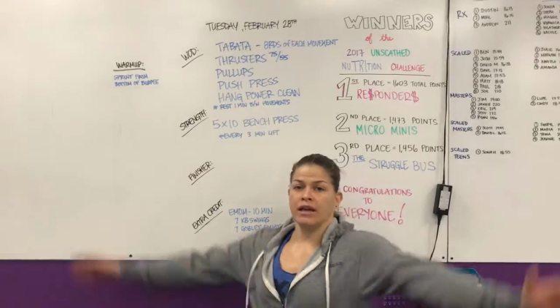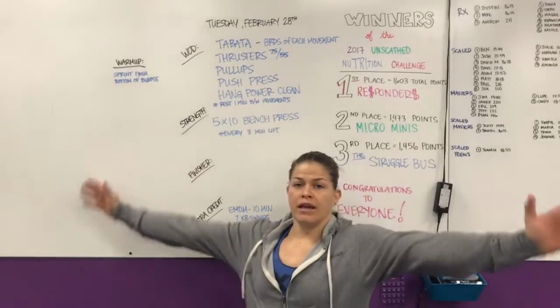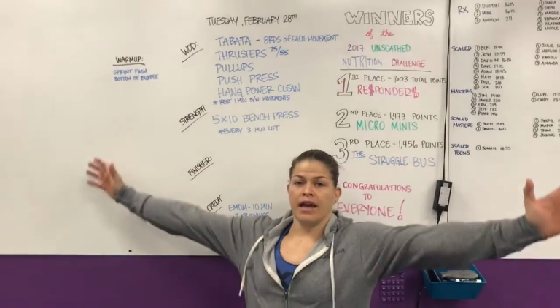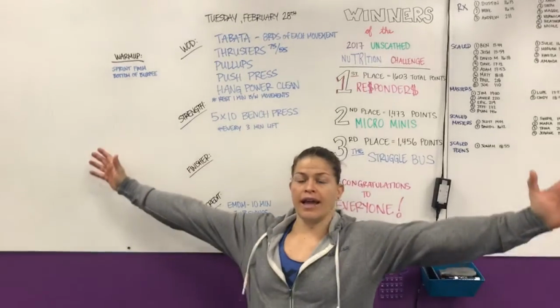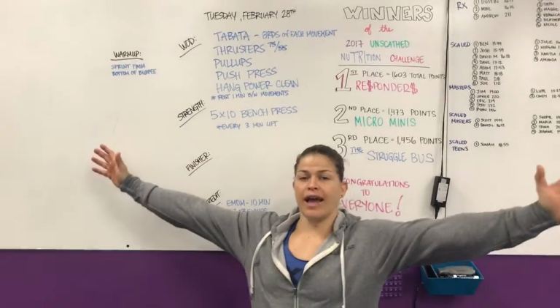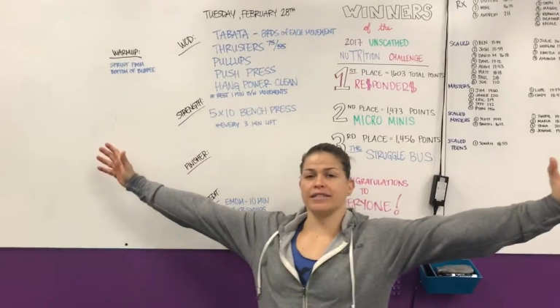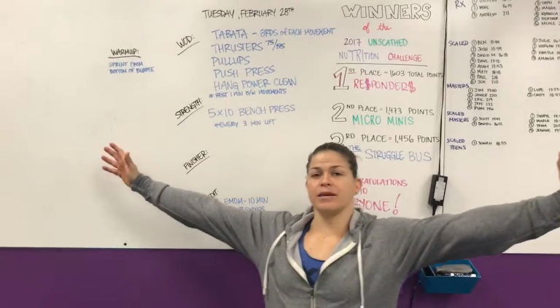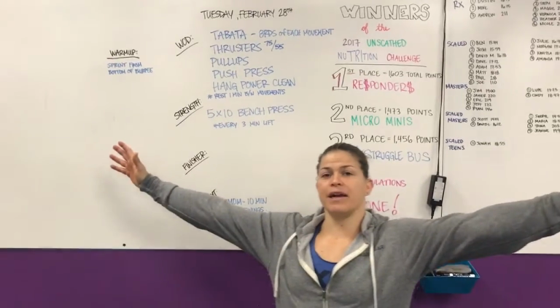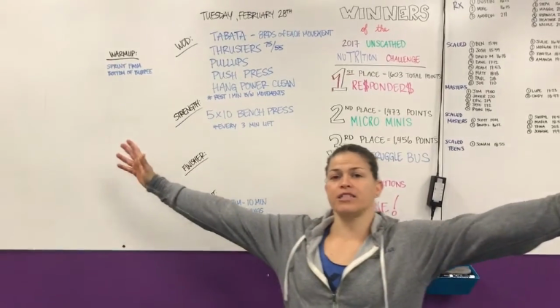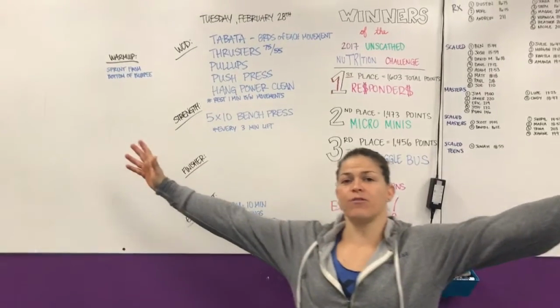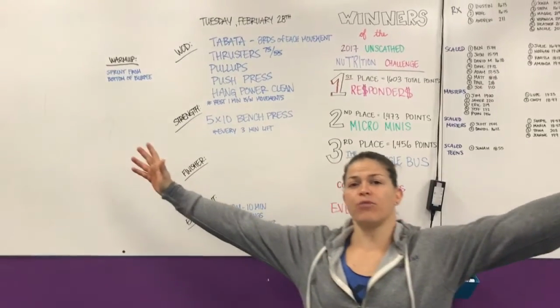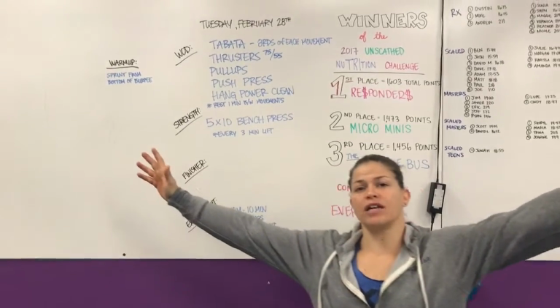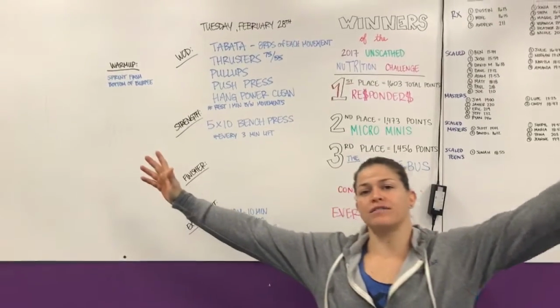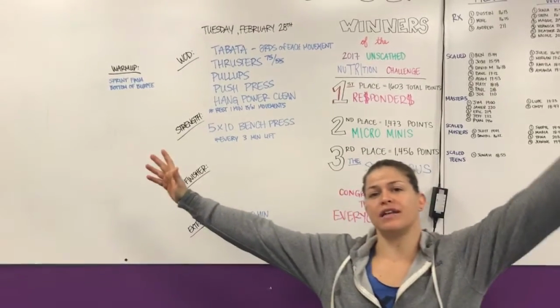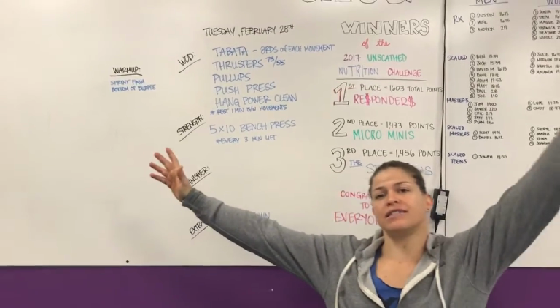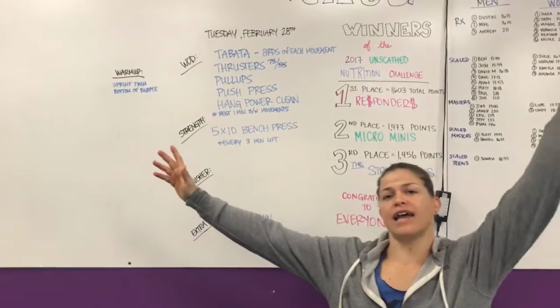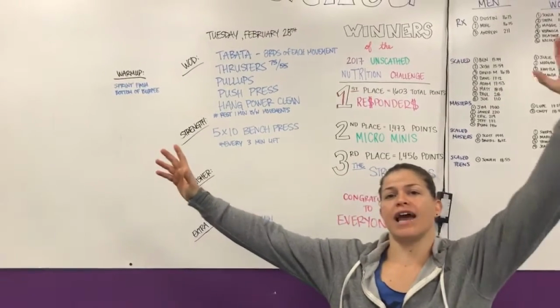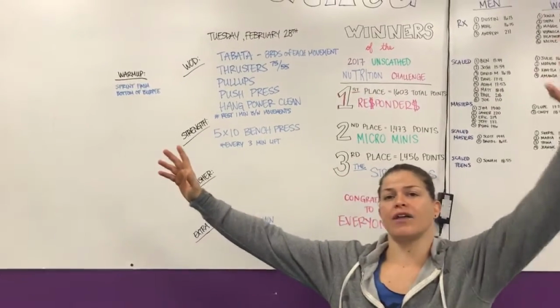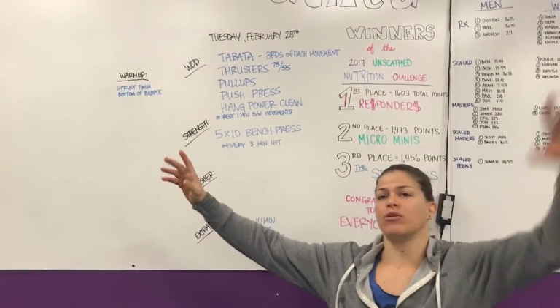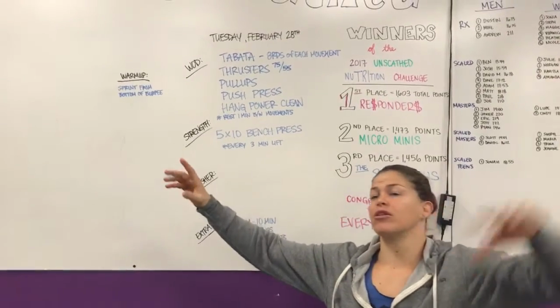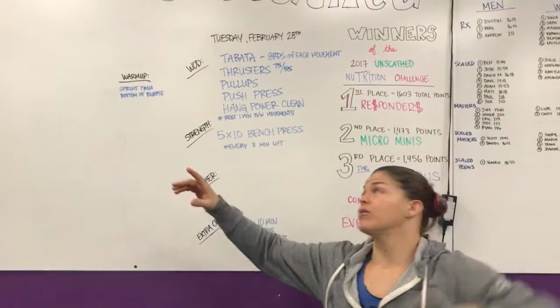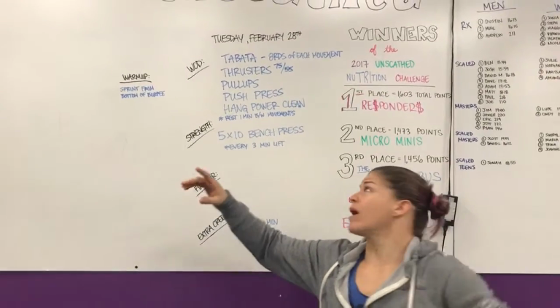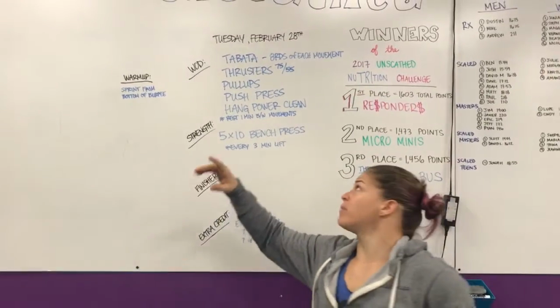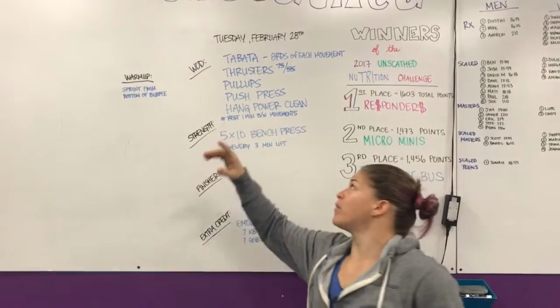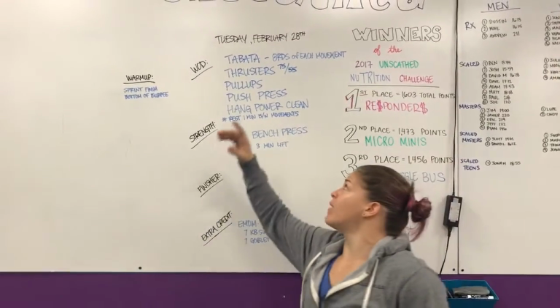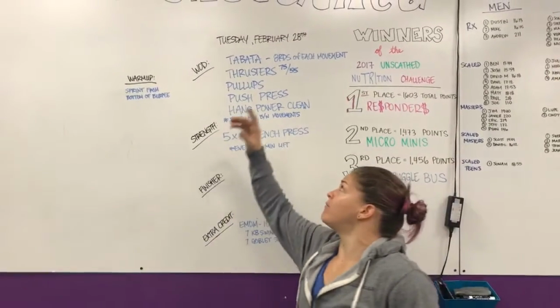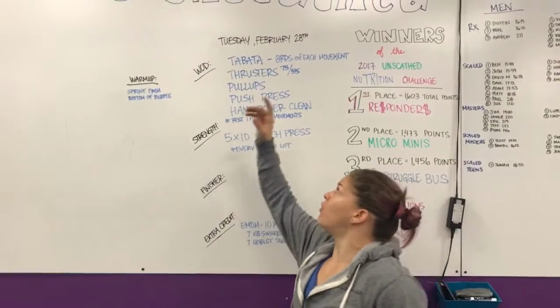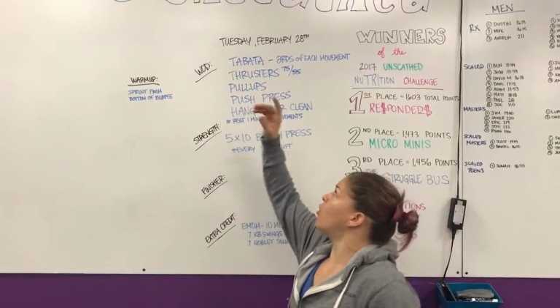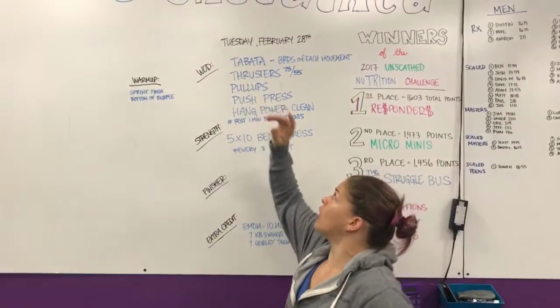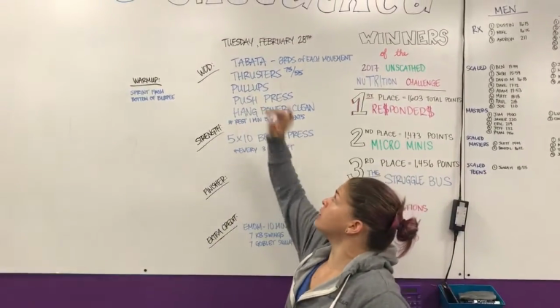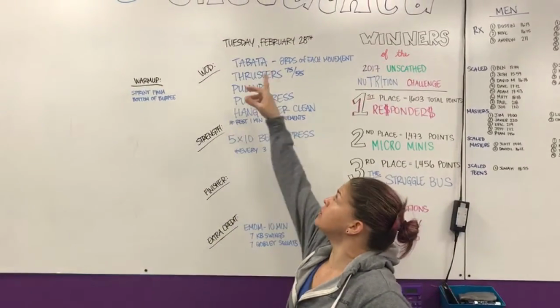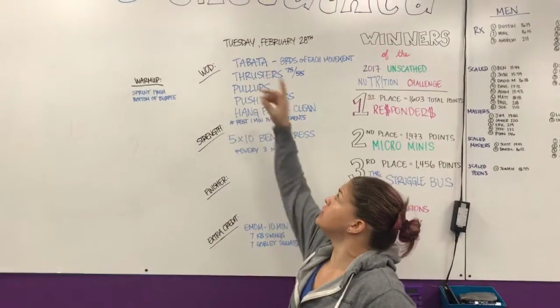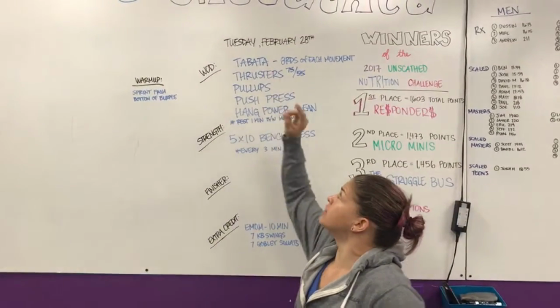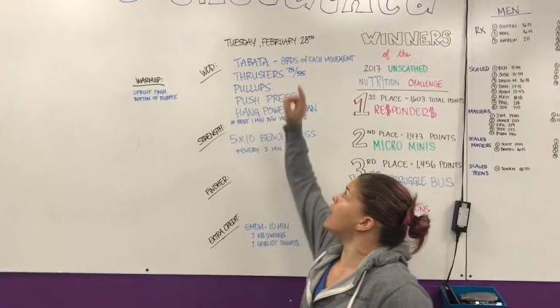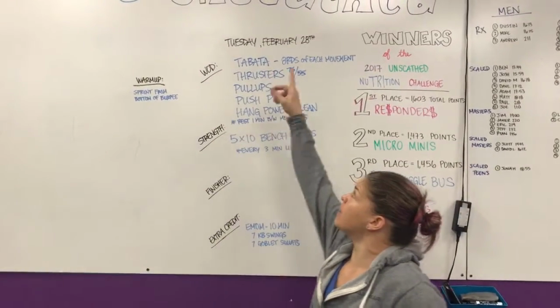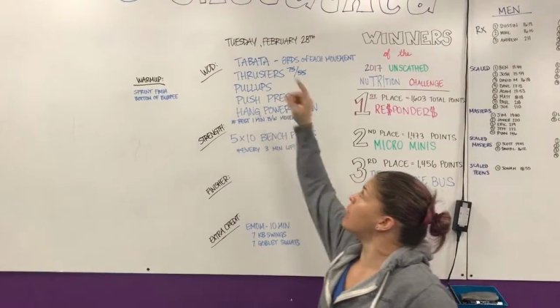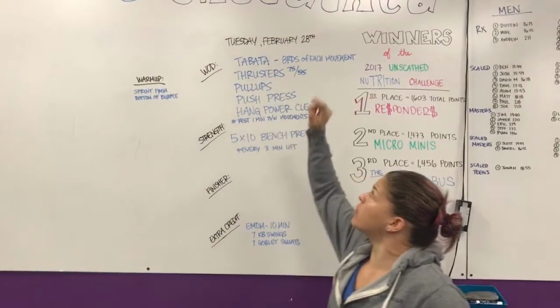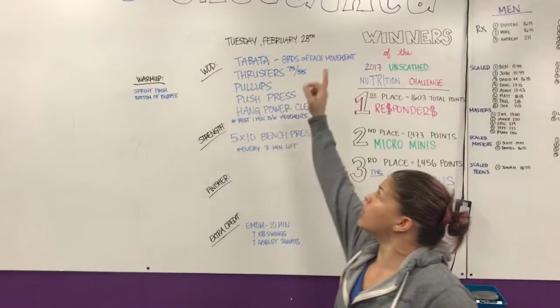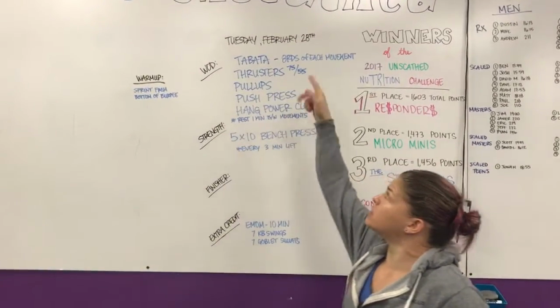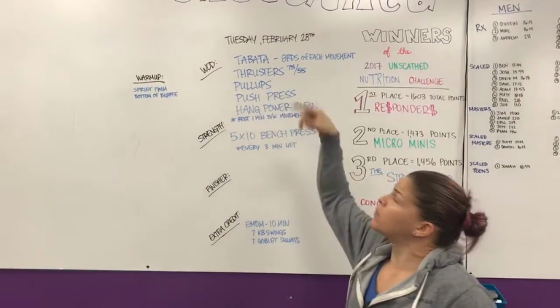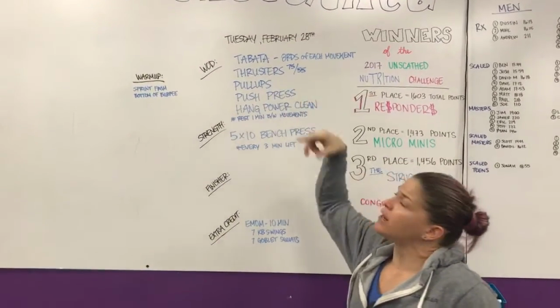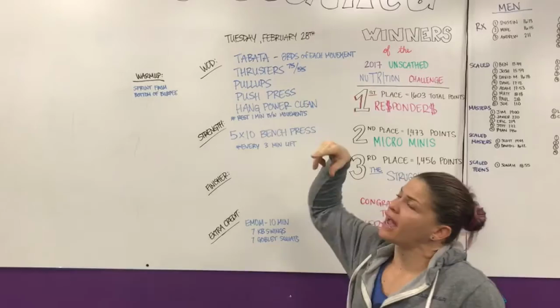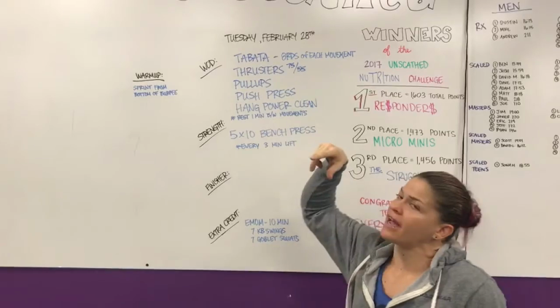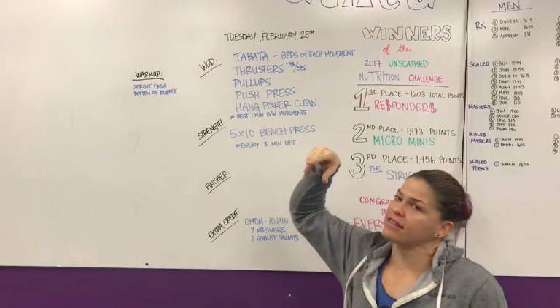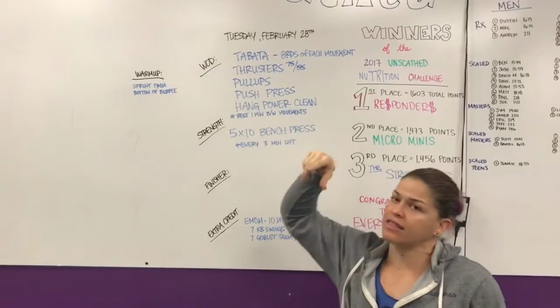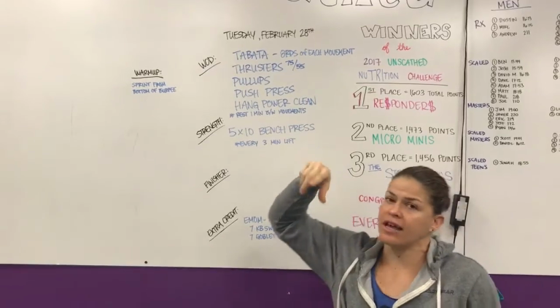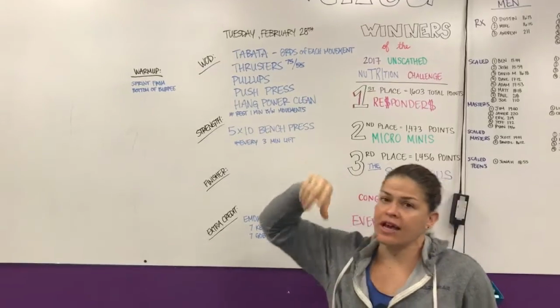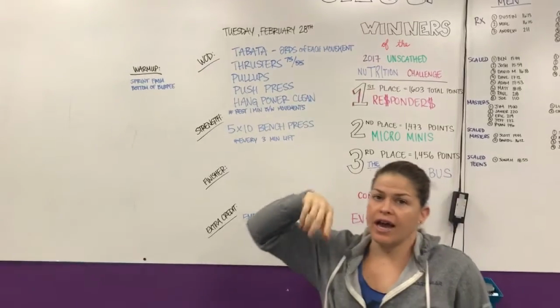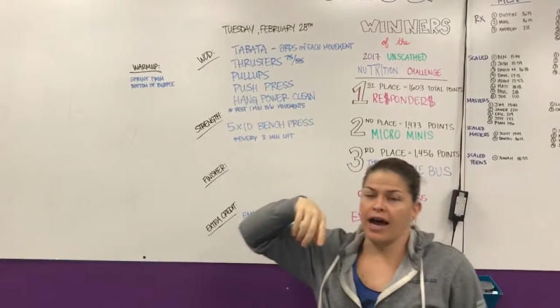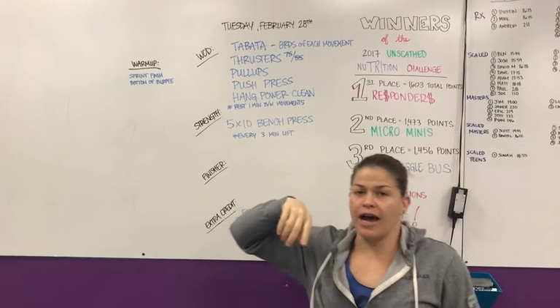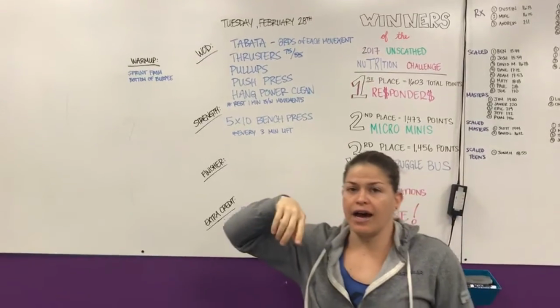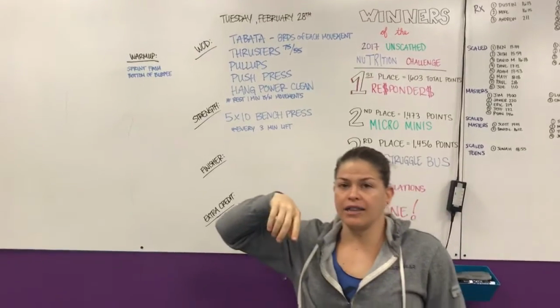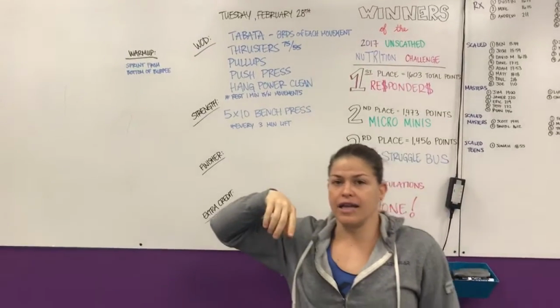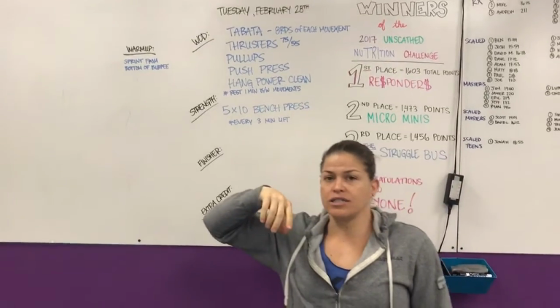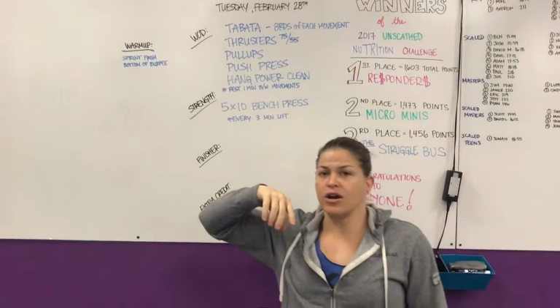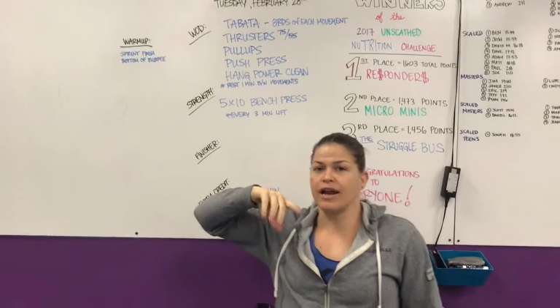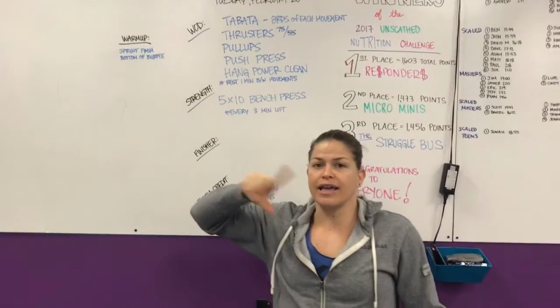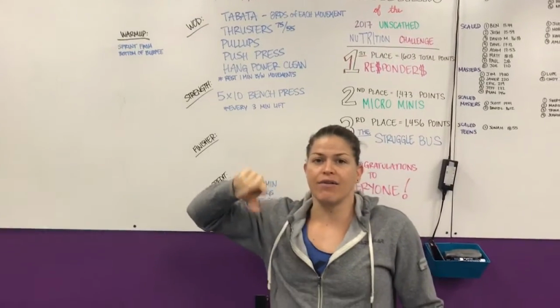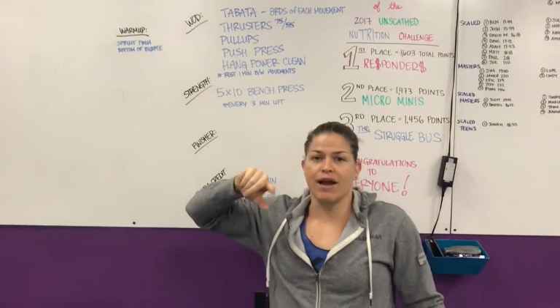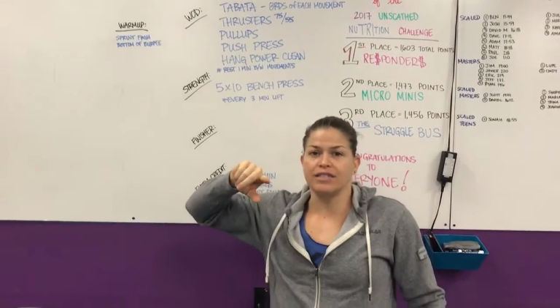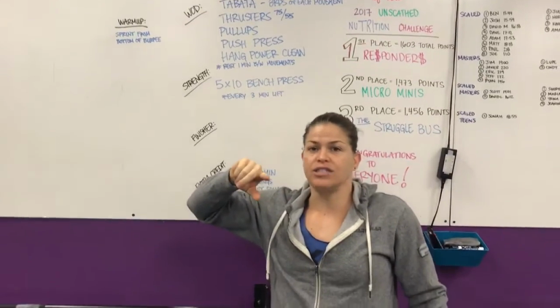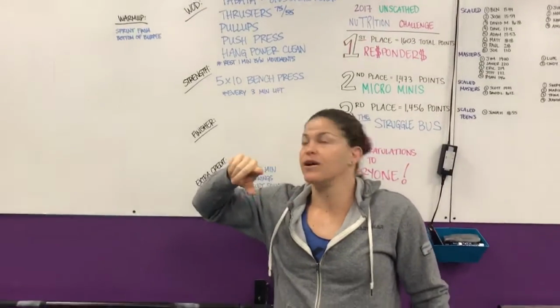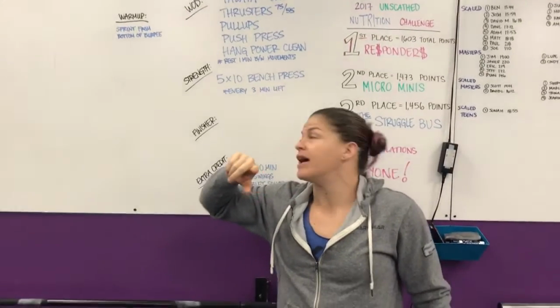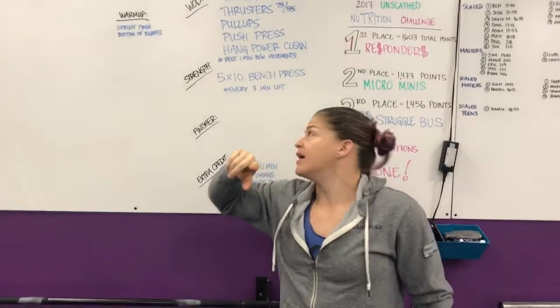Hey guys, coming up here from CrossFit on Skids. We're doing the rep prep for Tuesday, February 28th. Let's go ahead and get right to it.